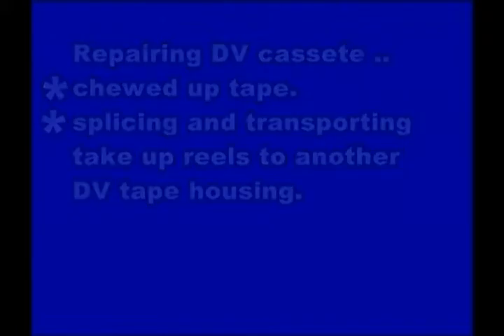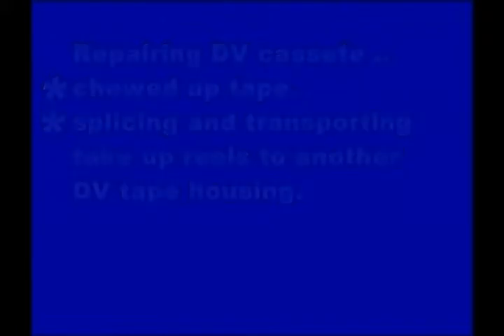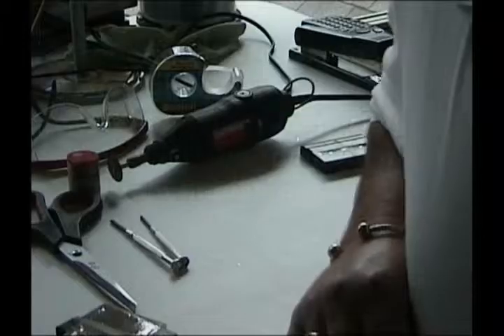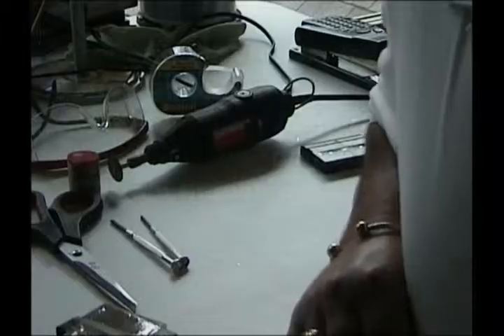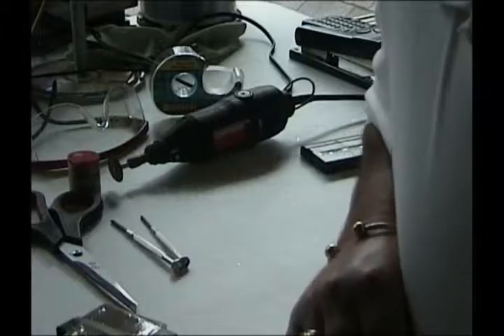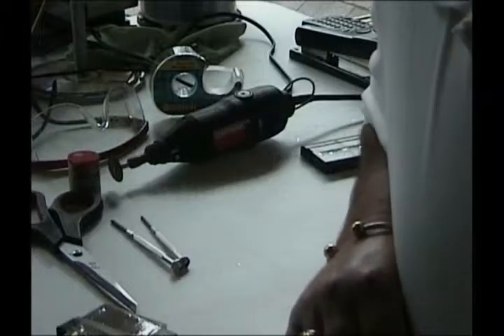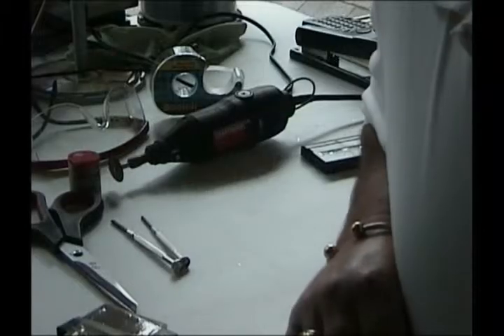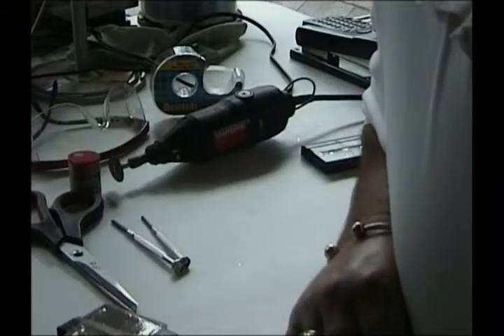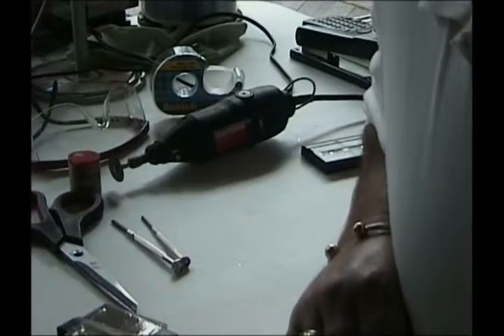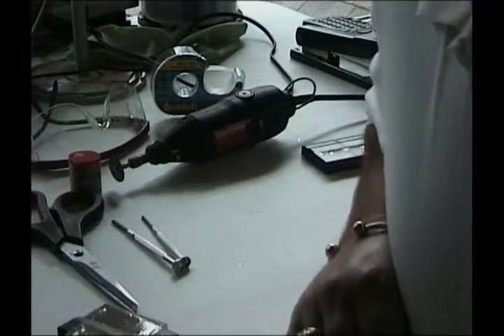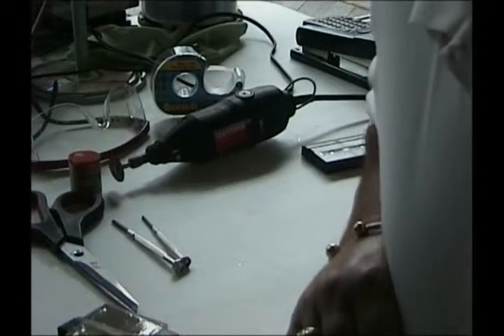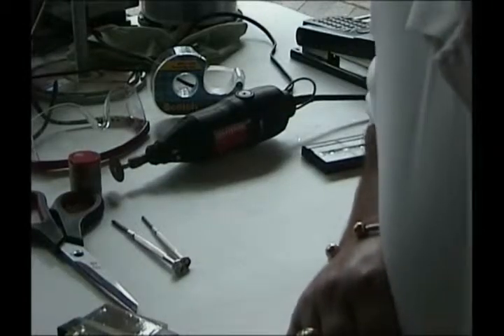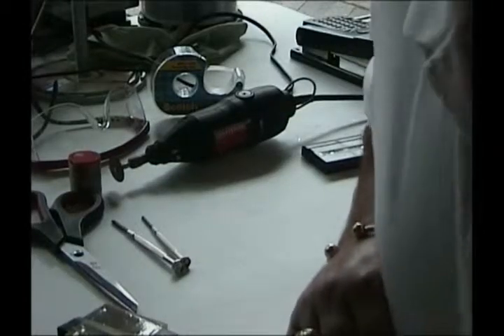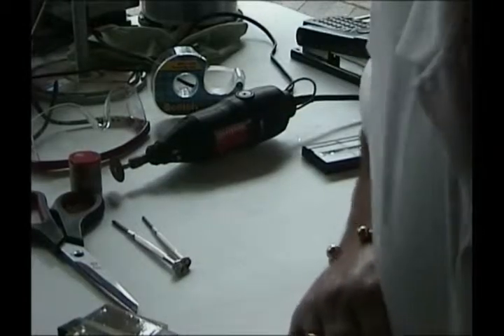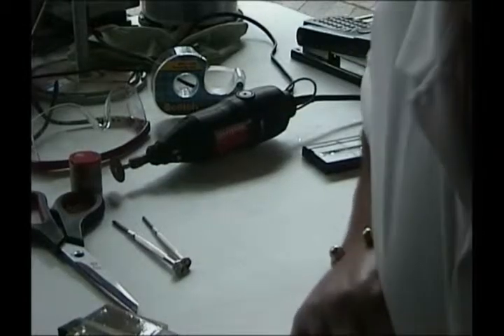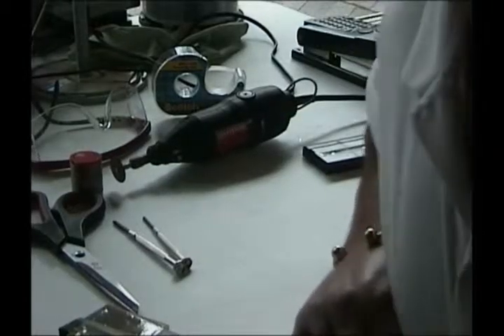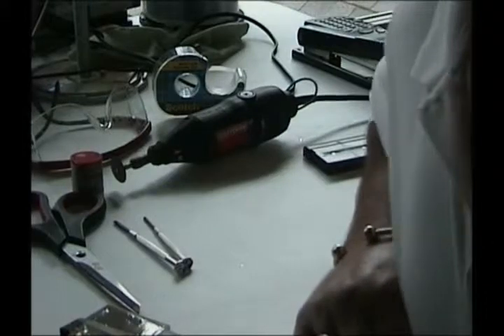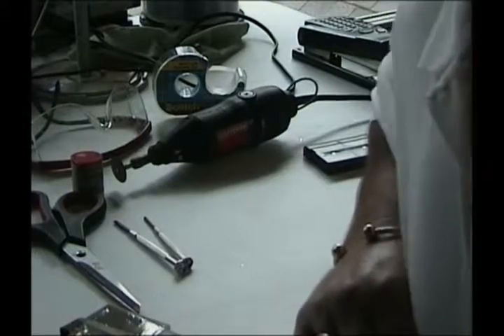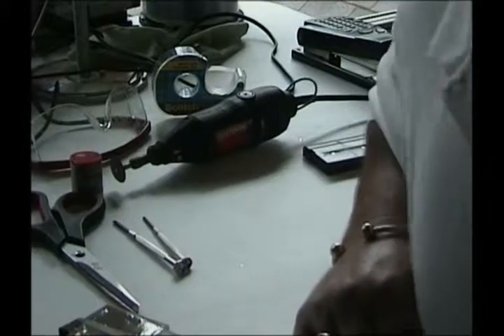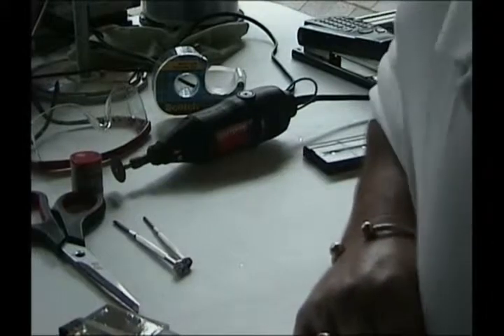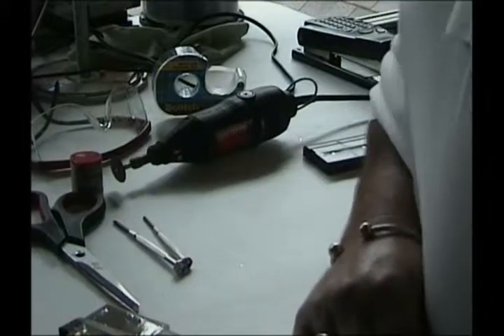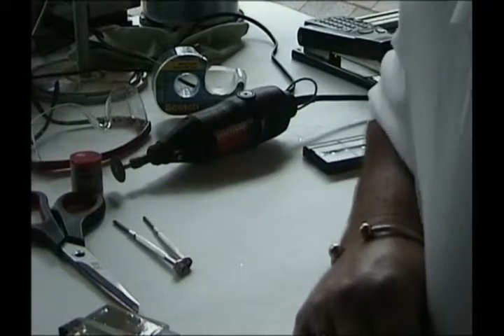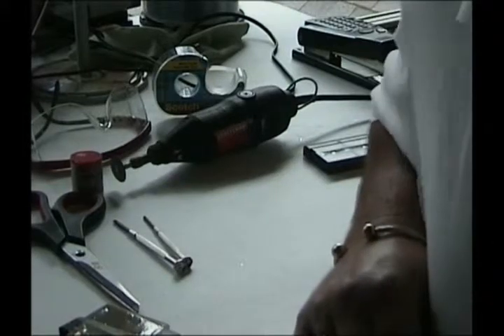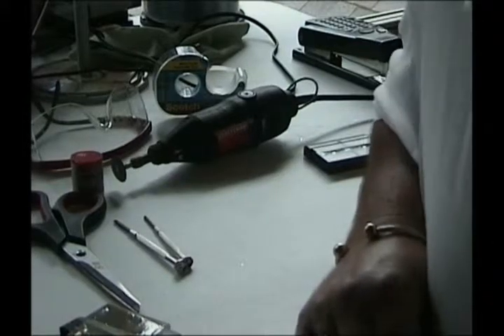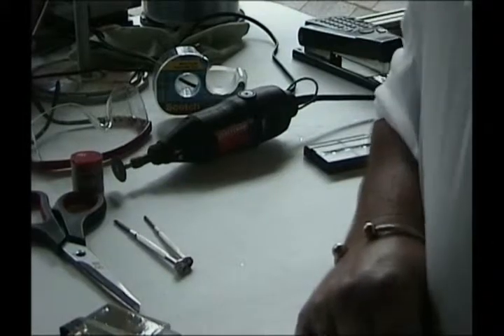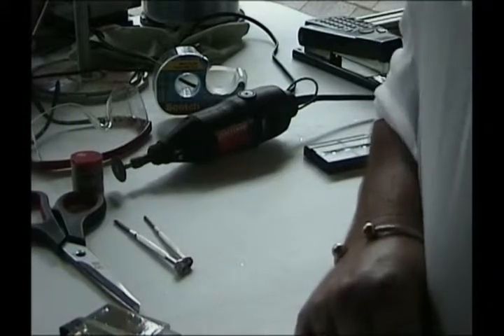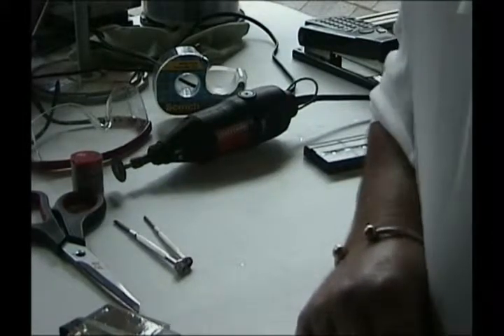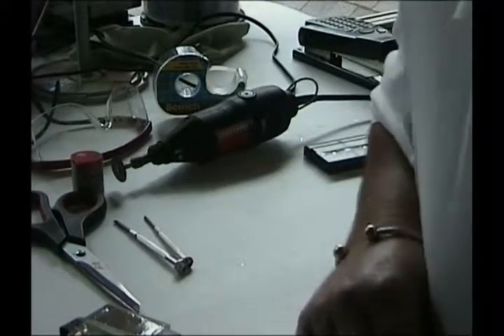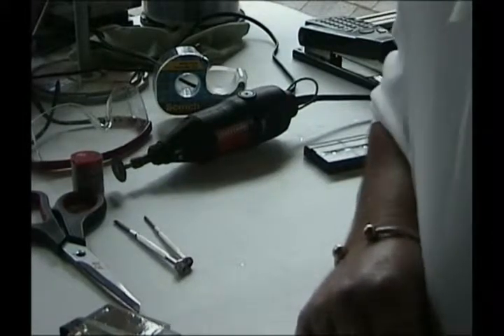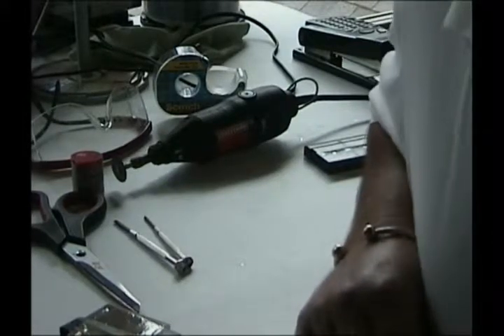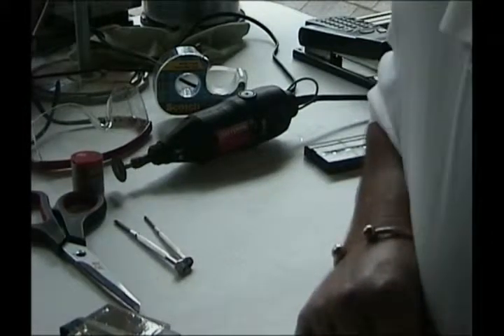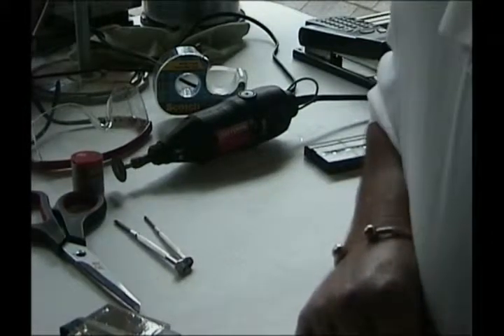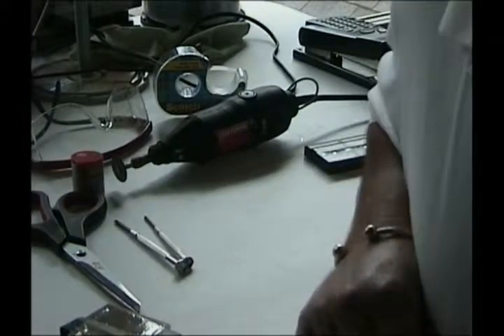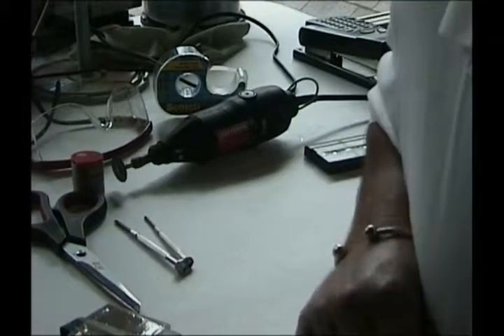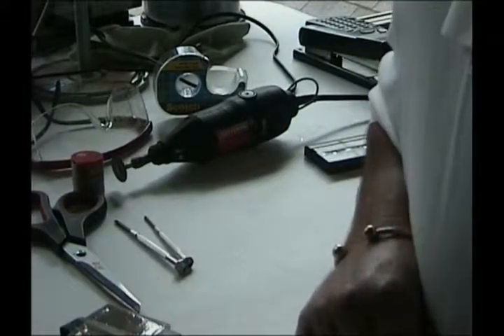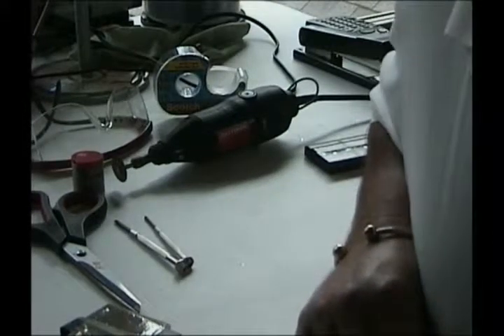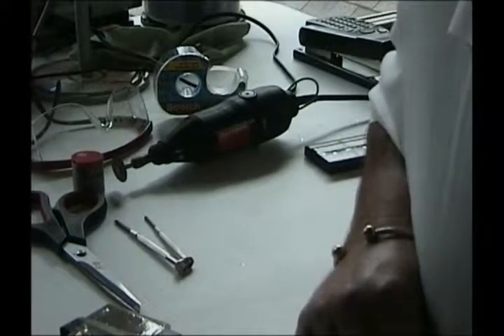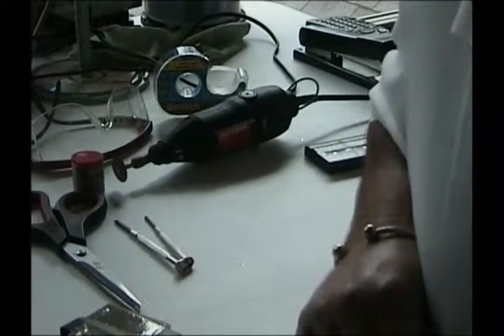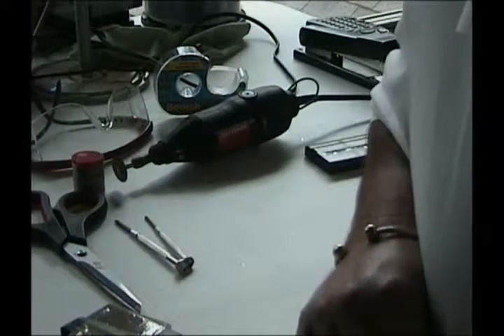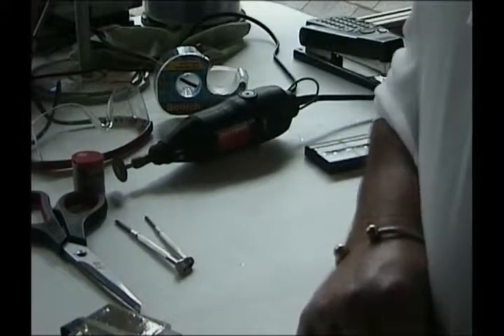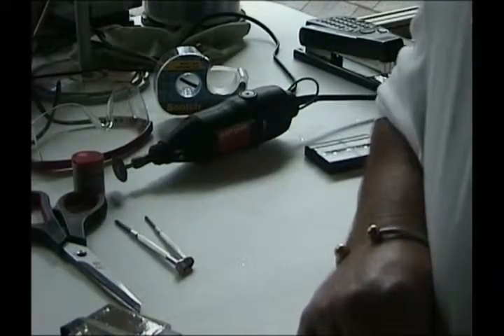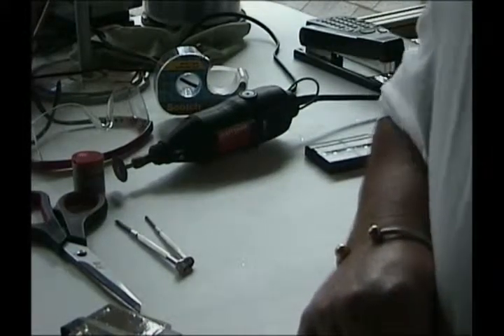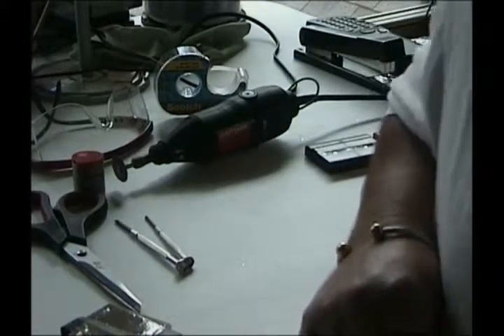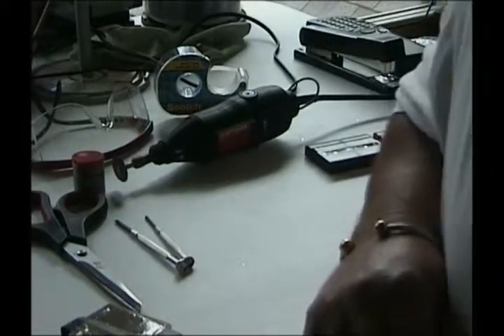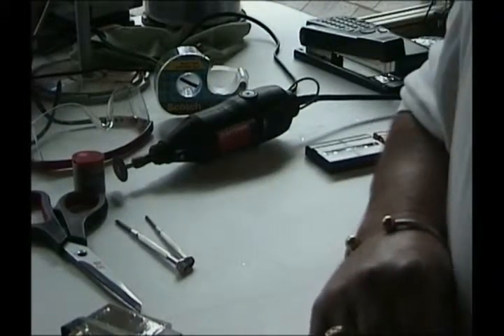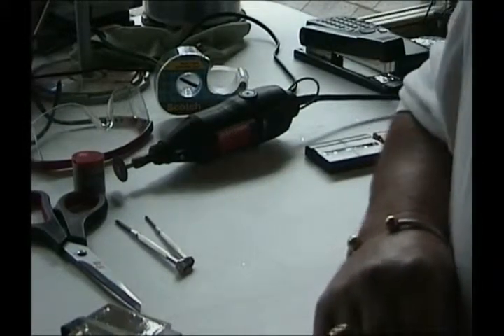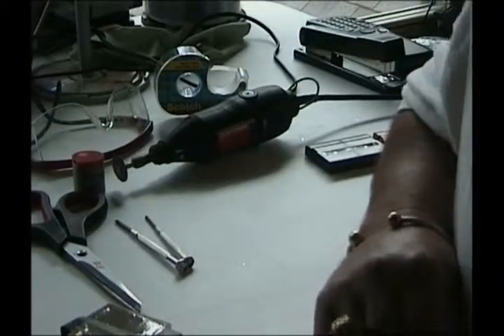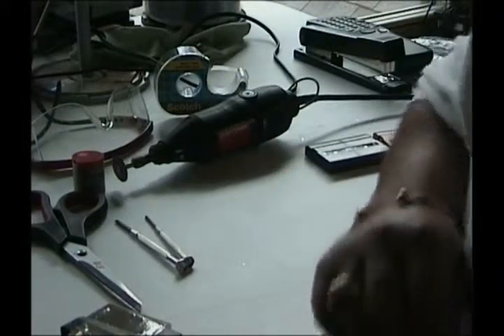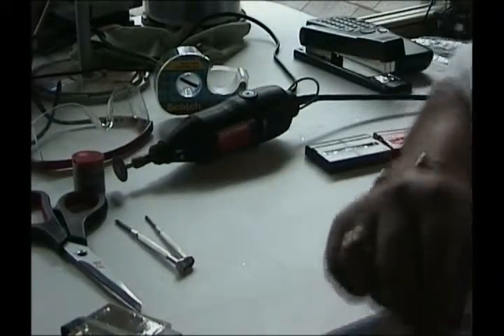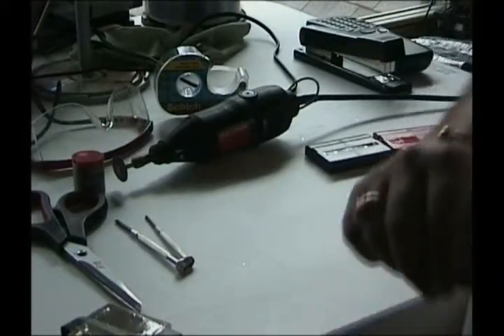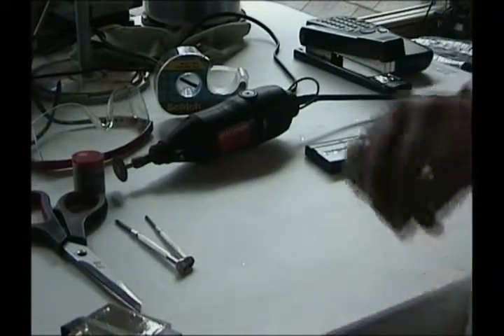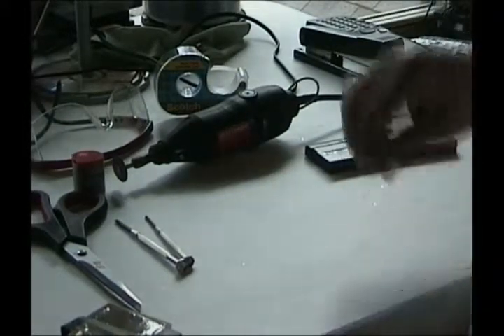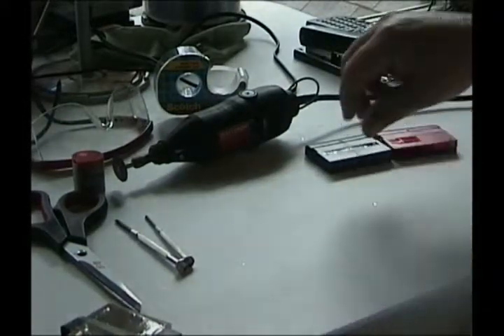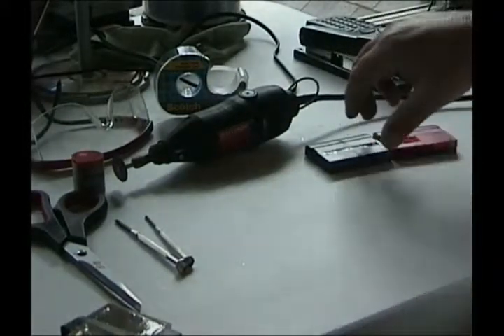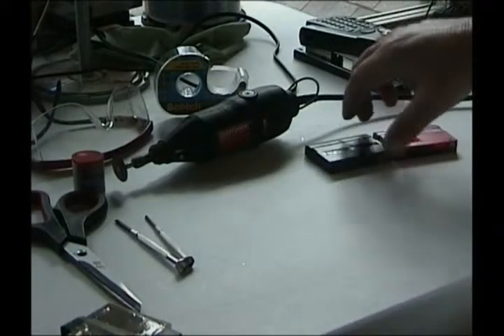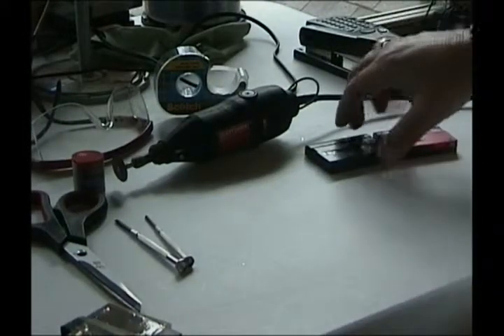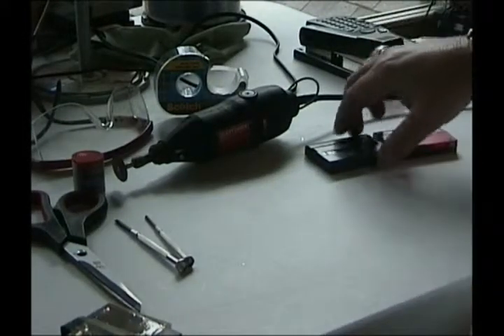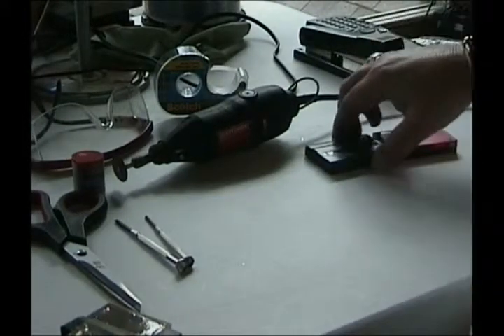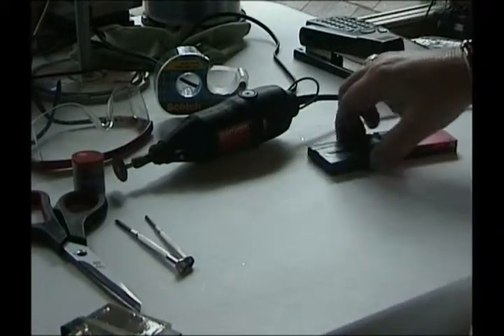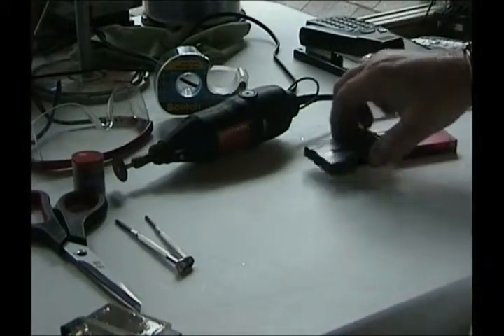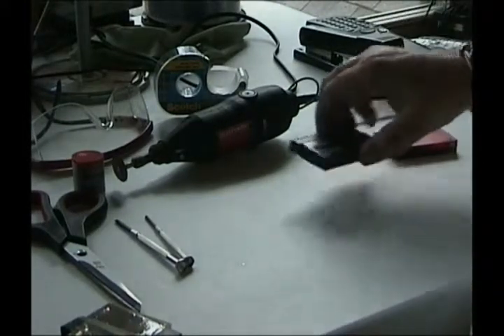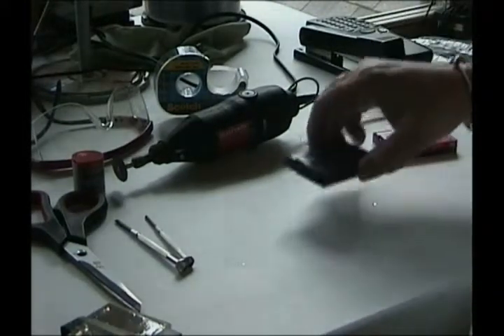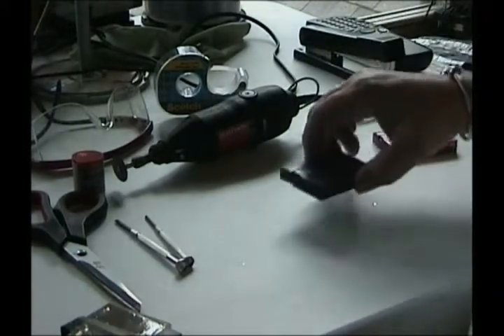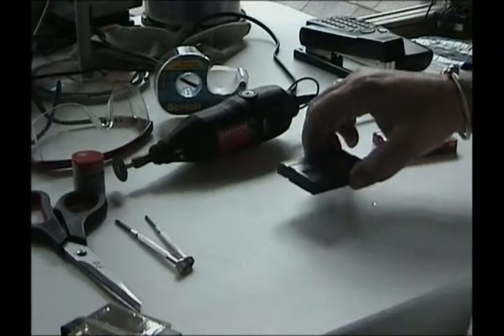This is going to be a how-to repair video on a little cassette — a mini DV cassette.